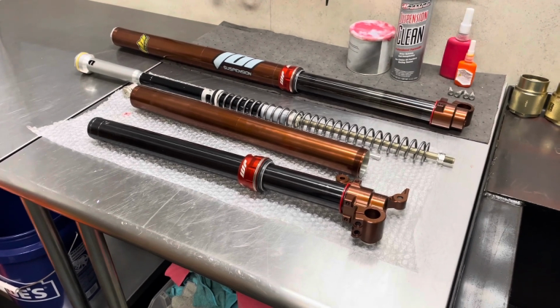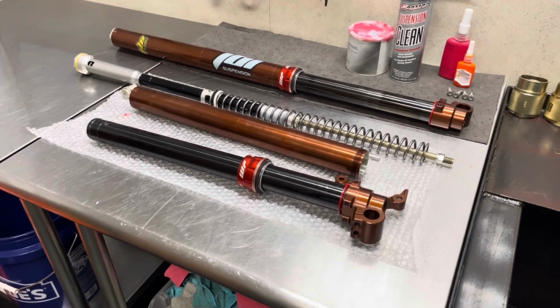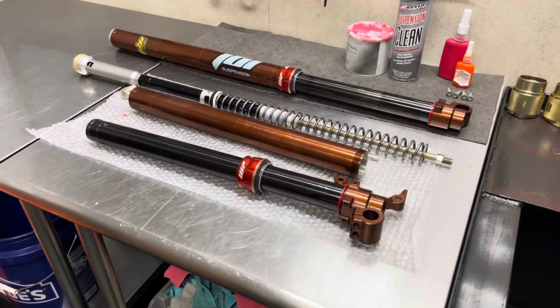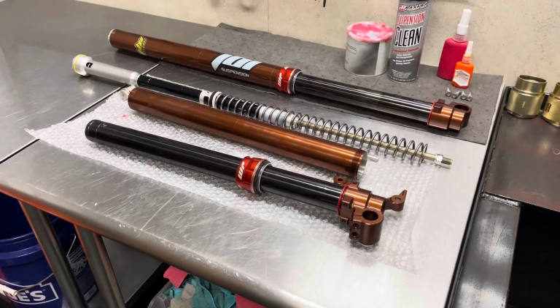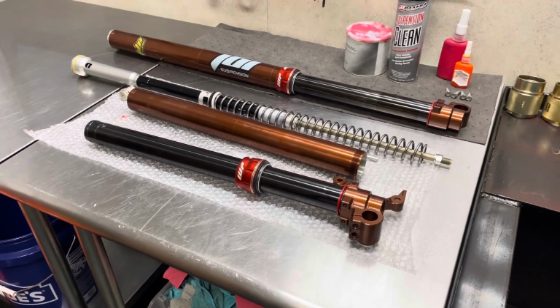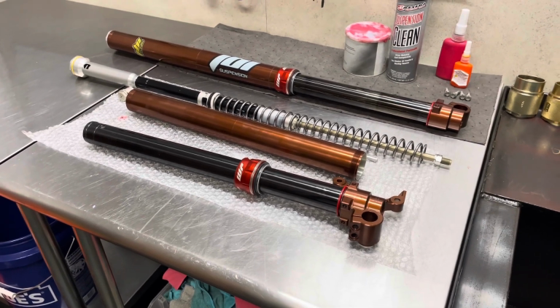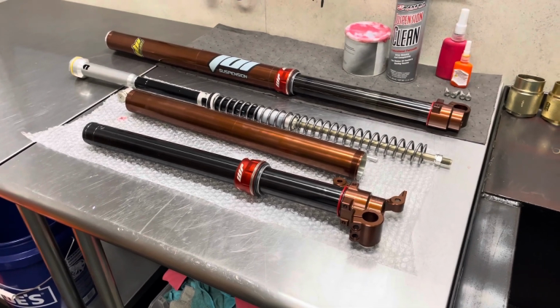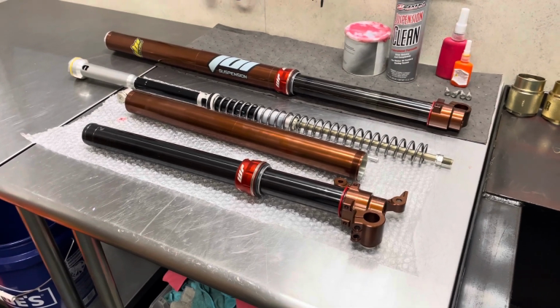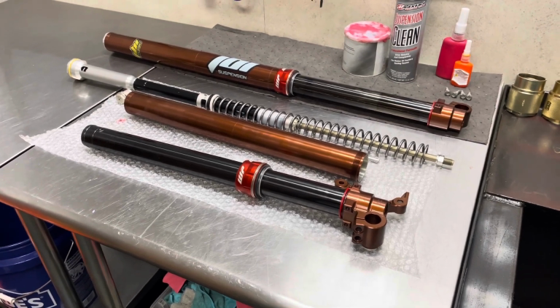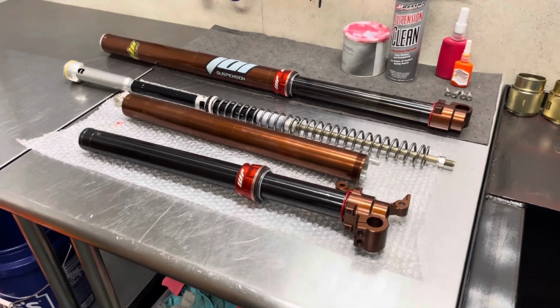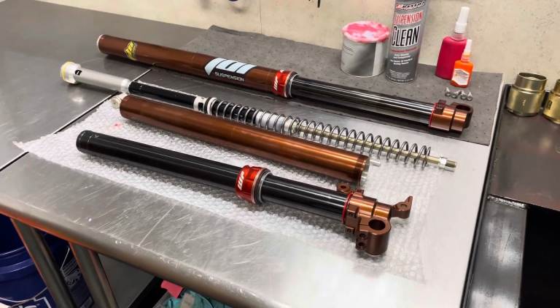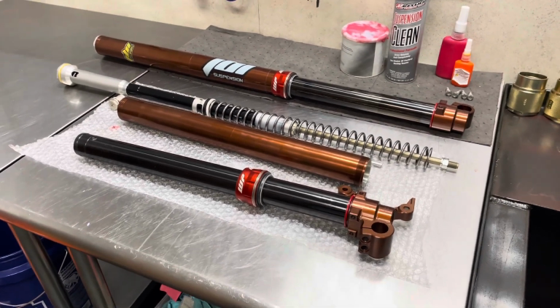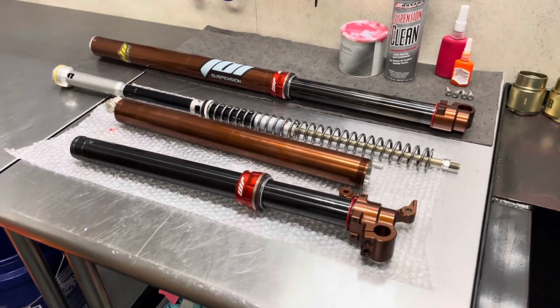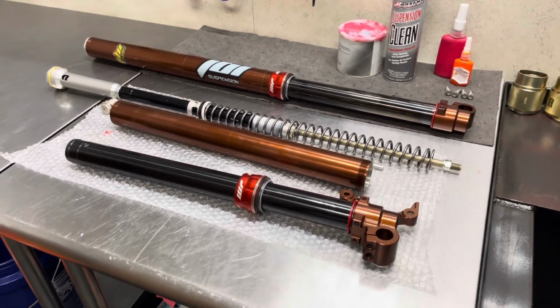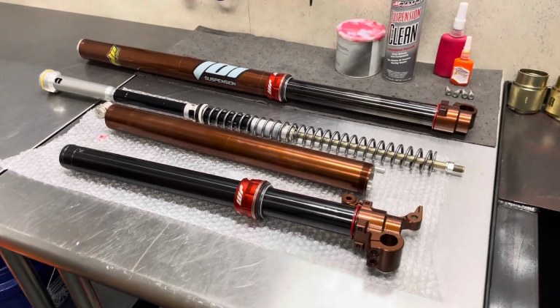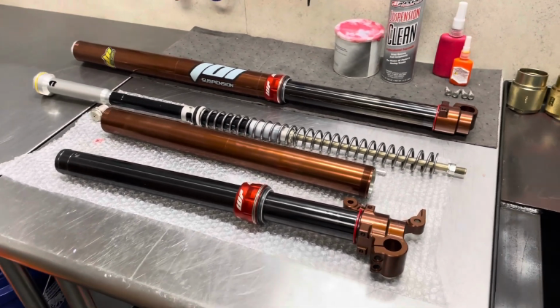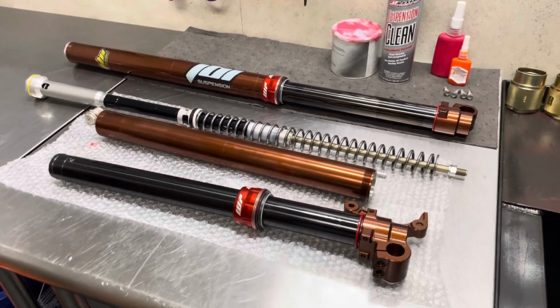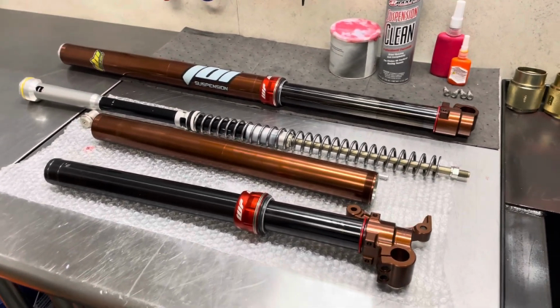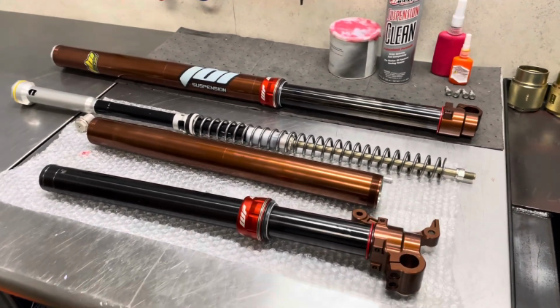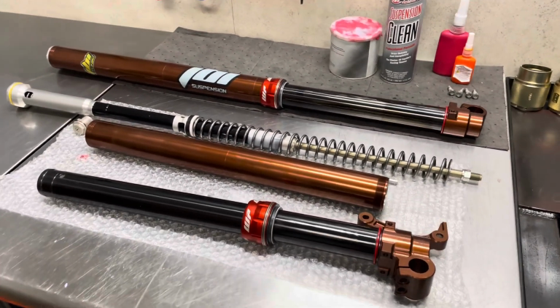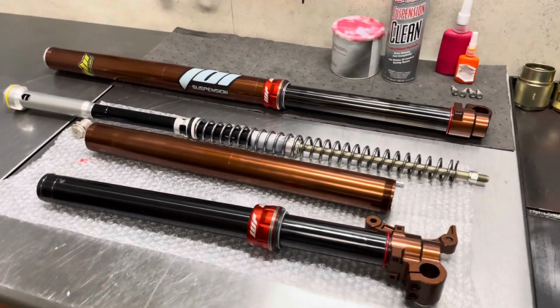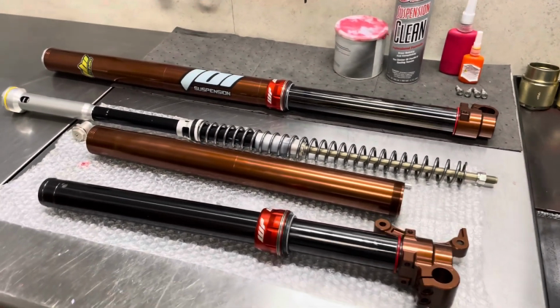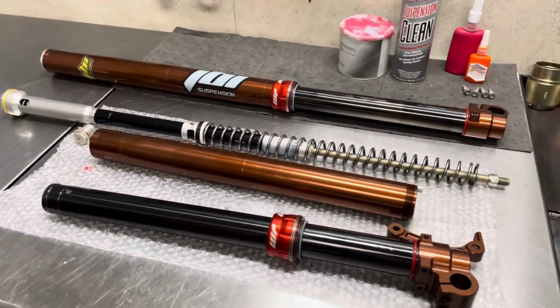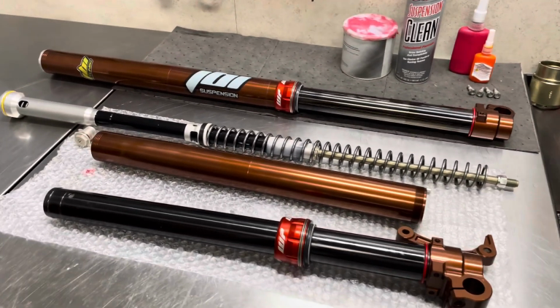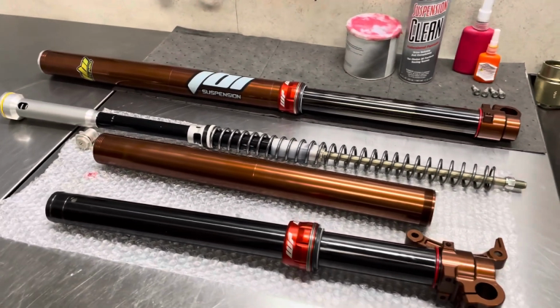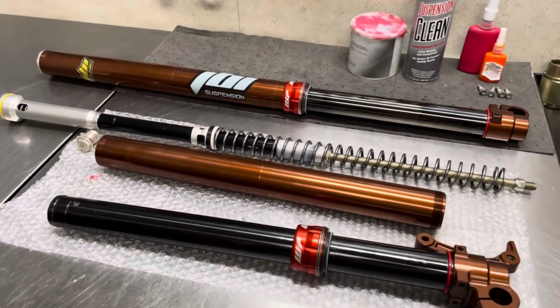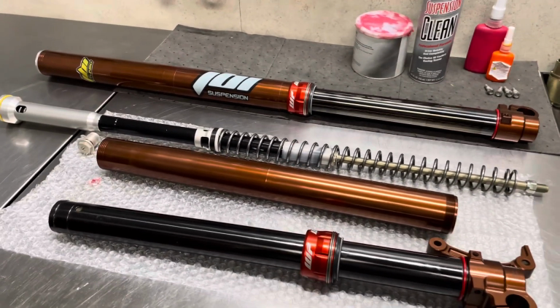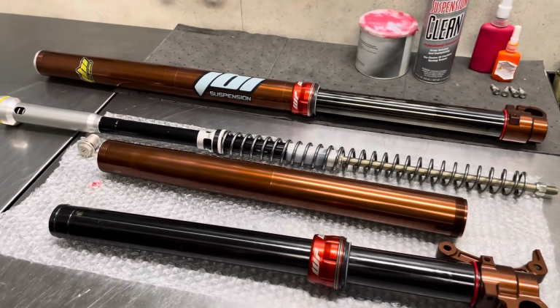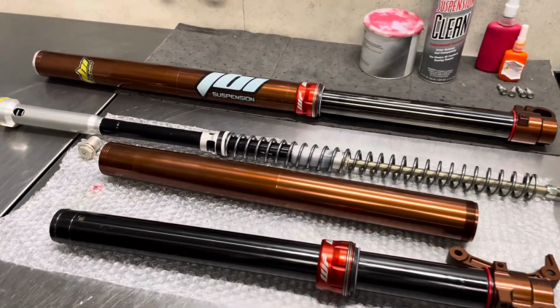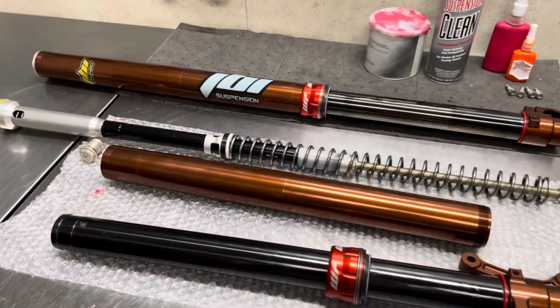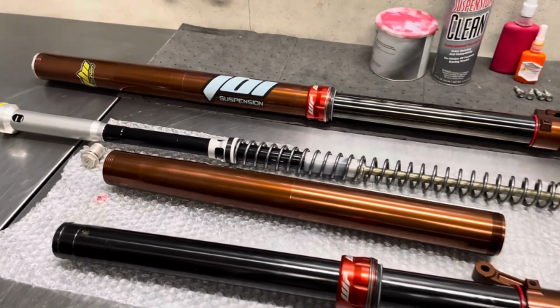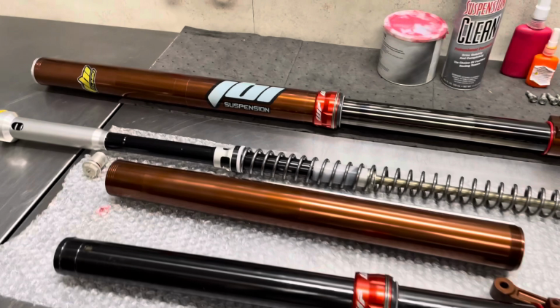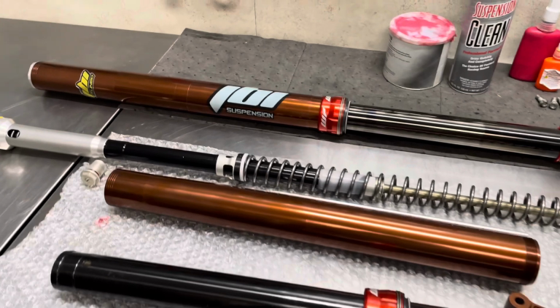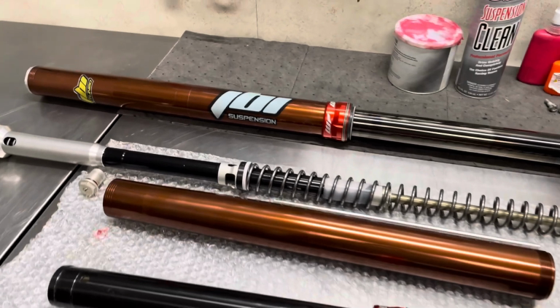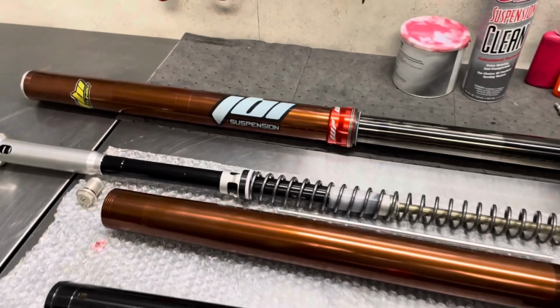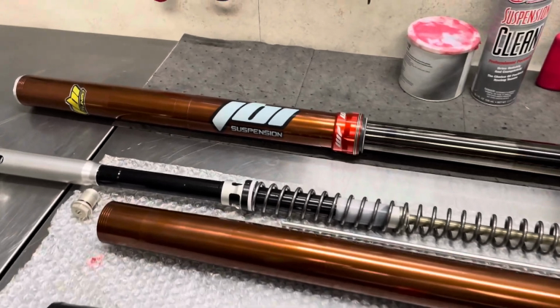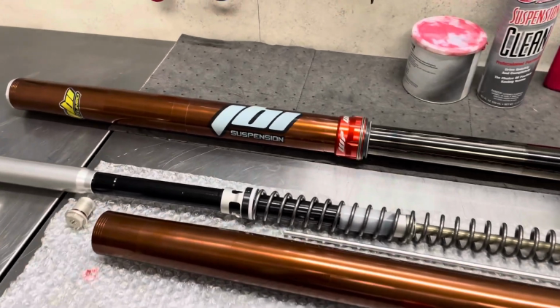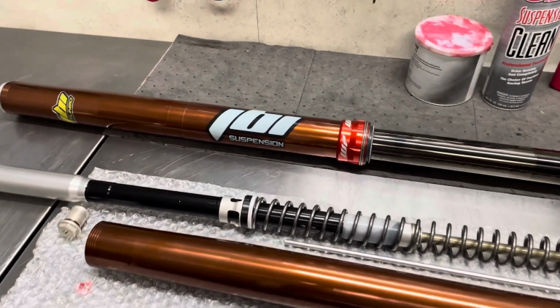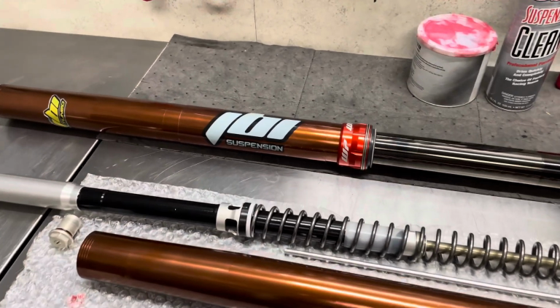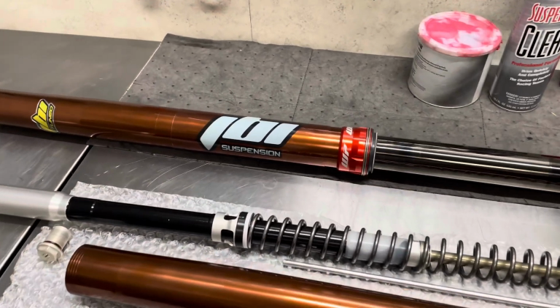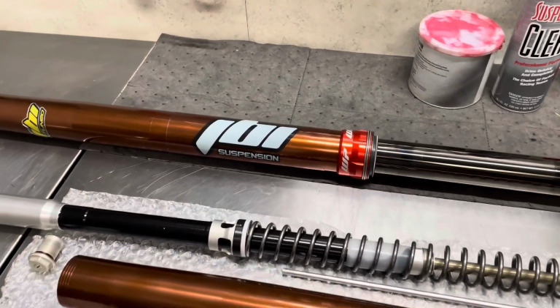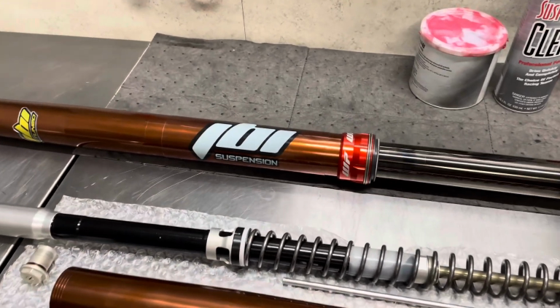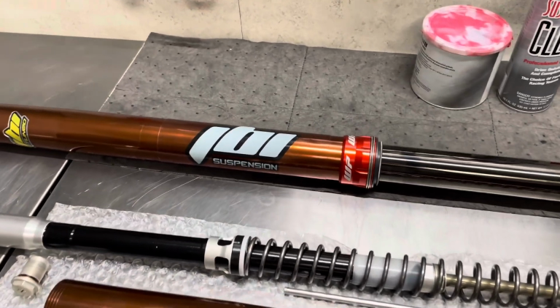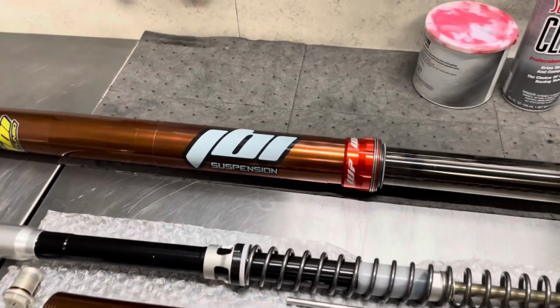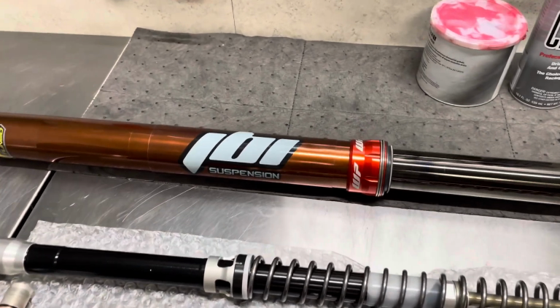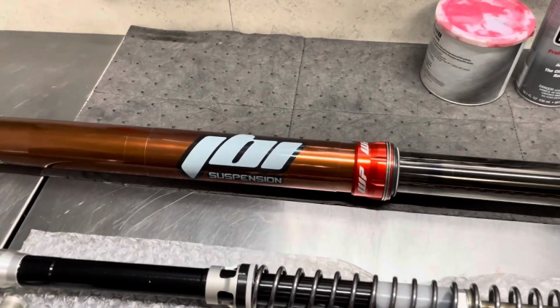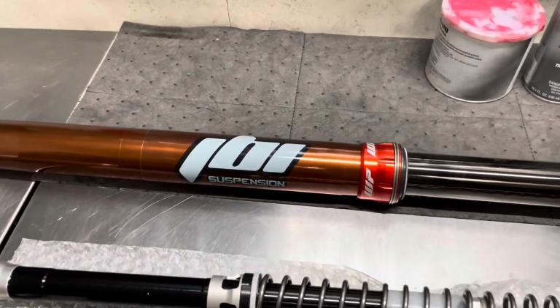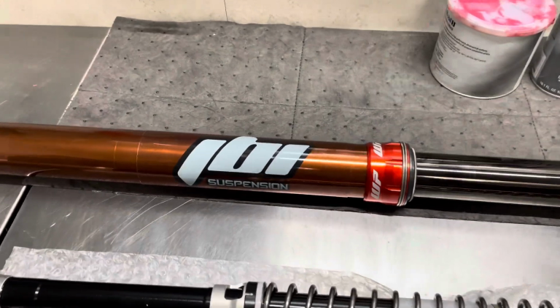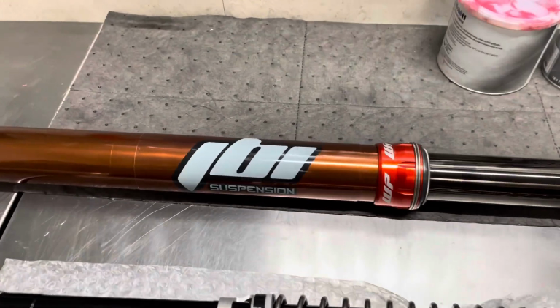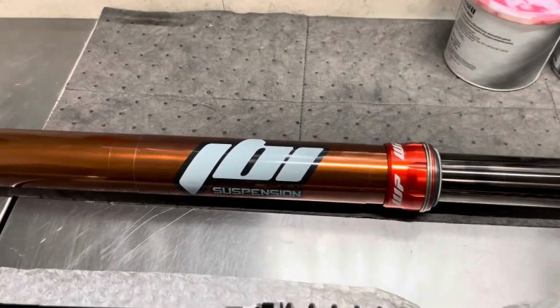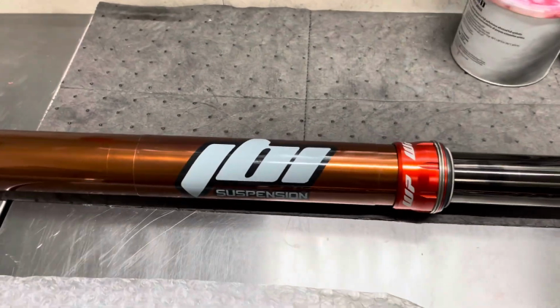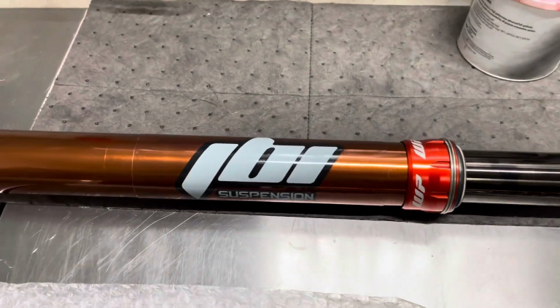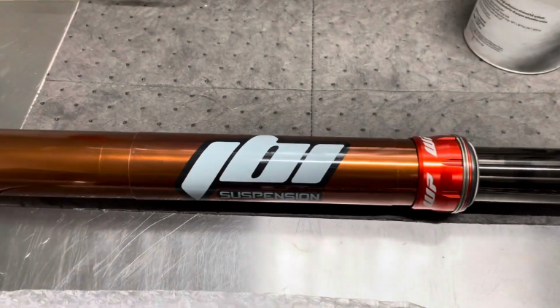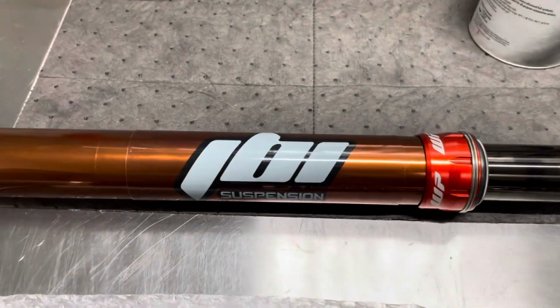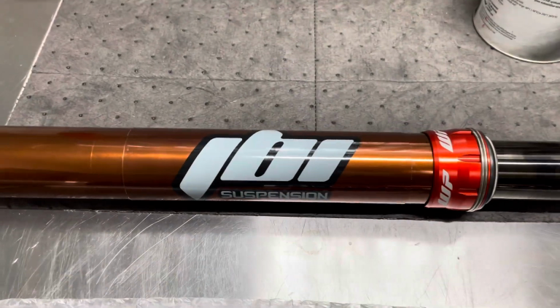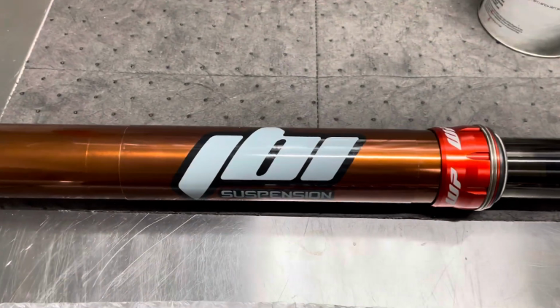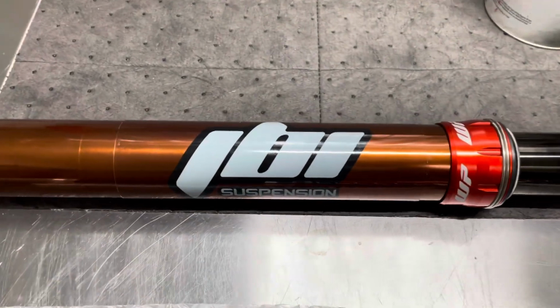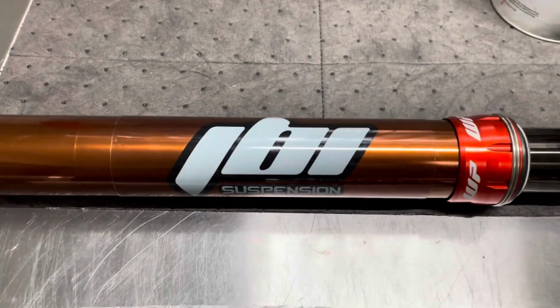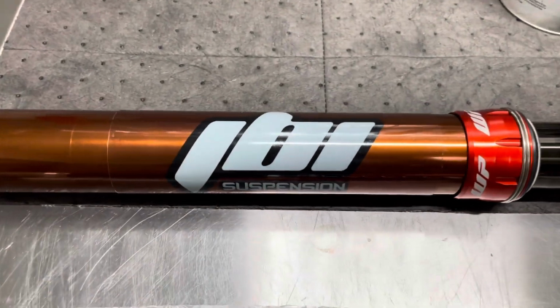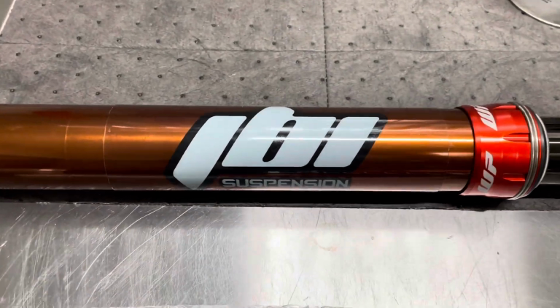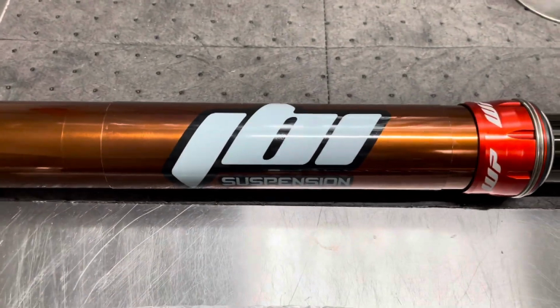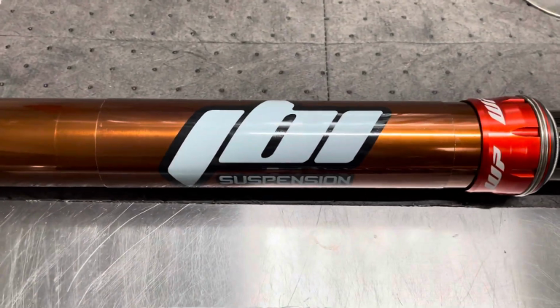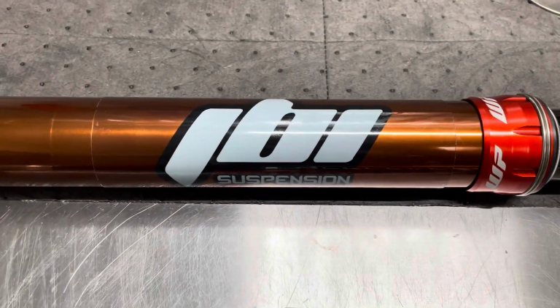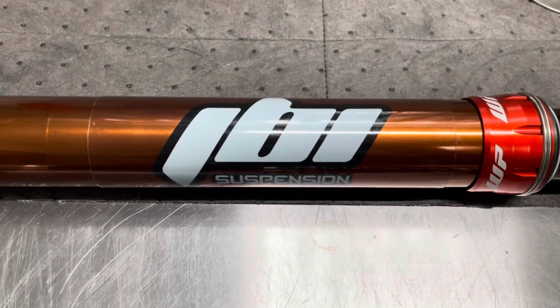All JBI suspension services and parts can be found at RideJBI.com.